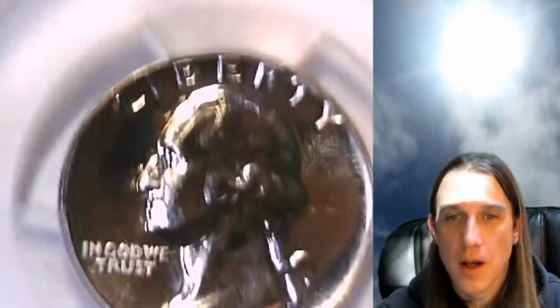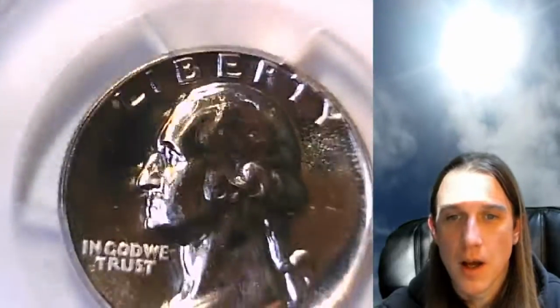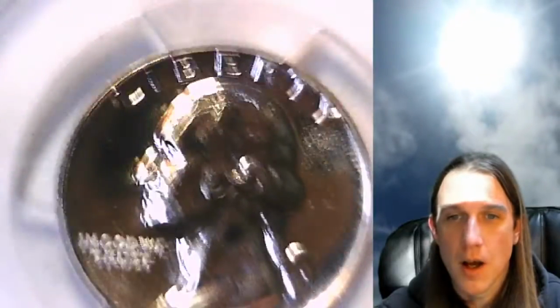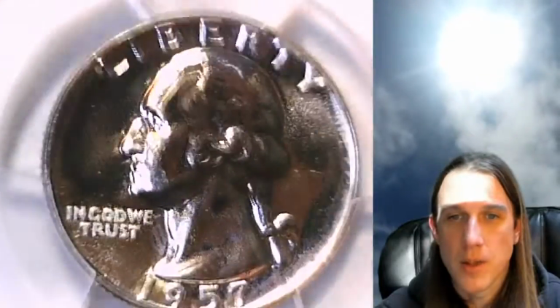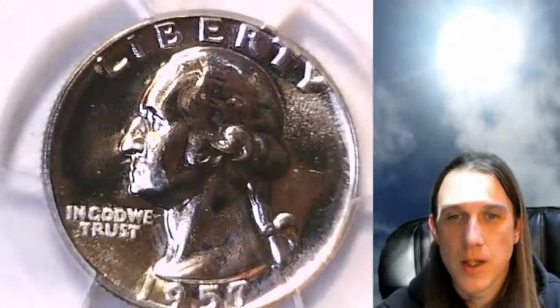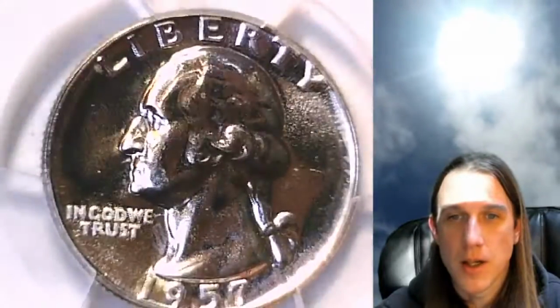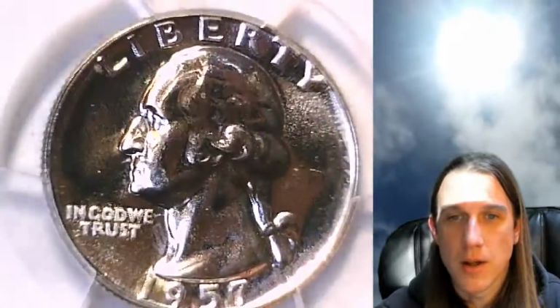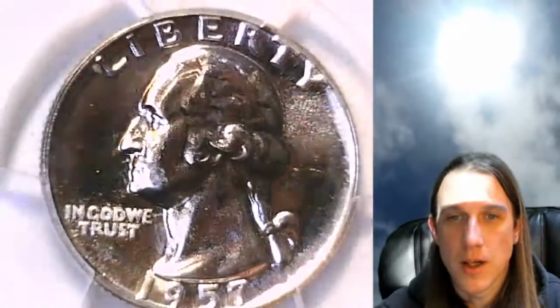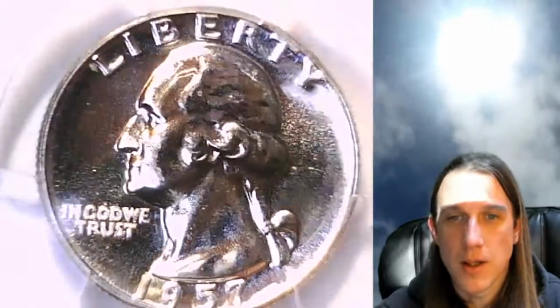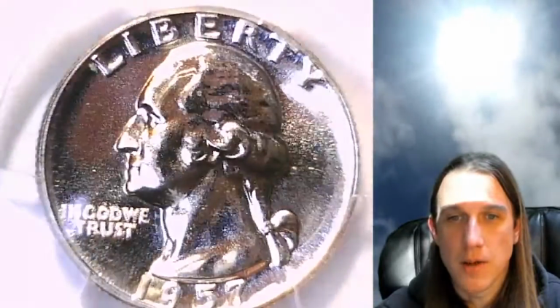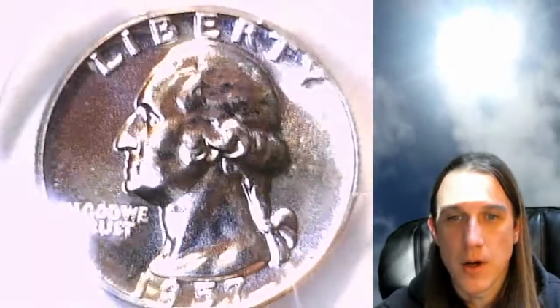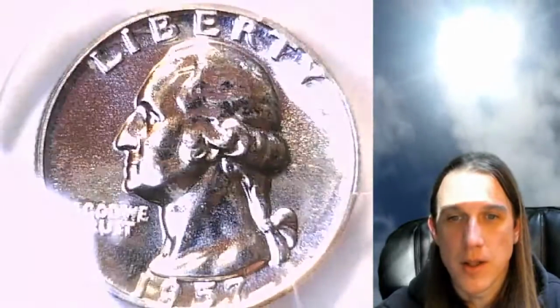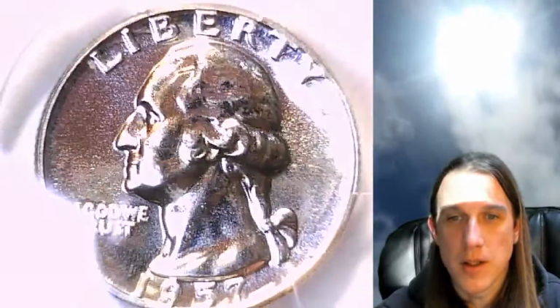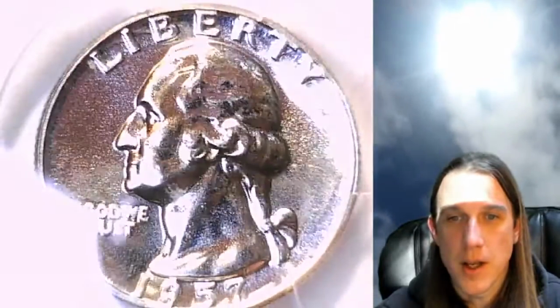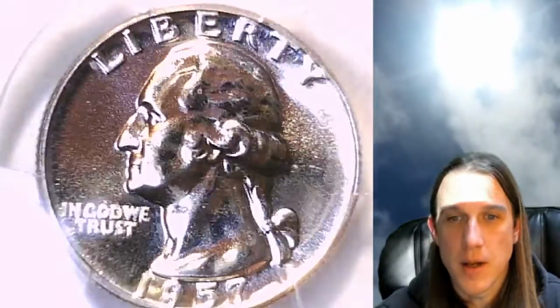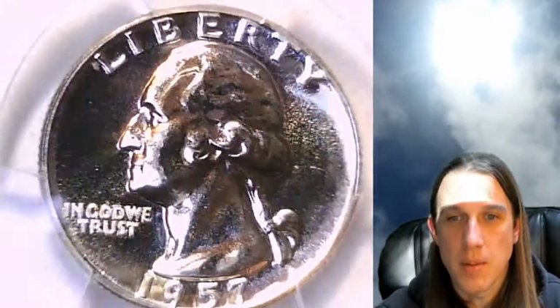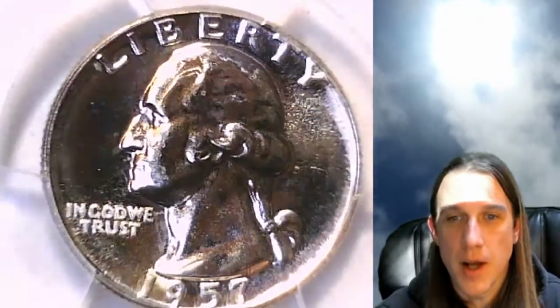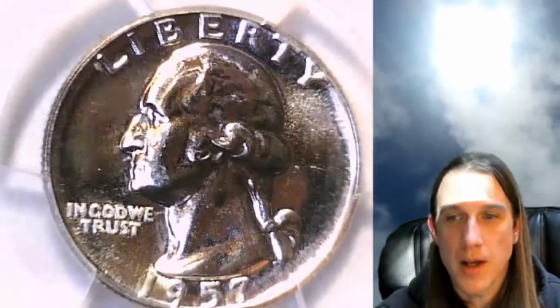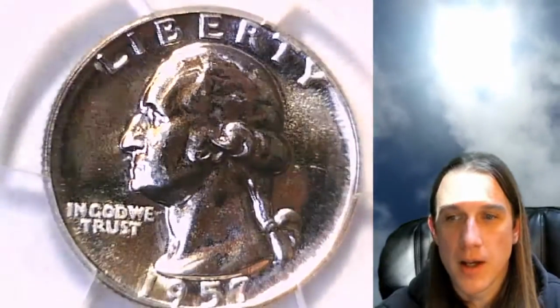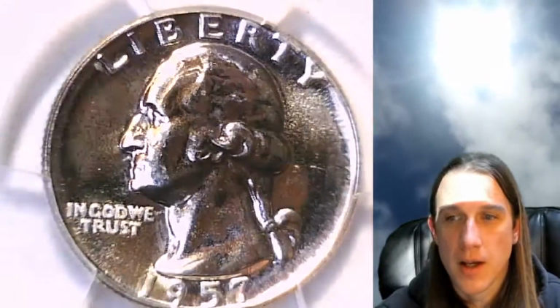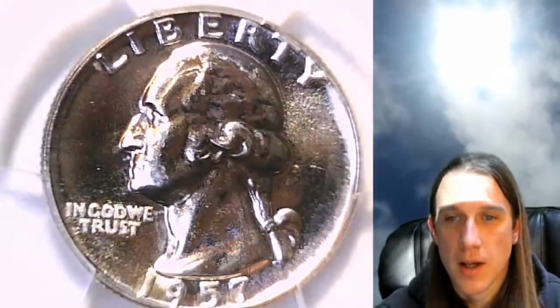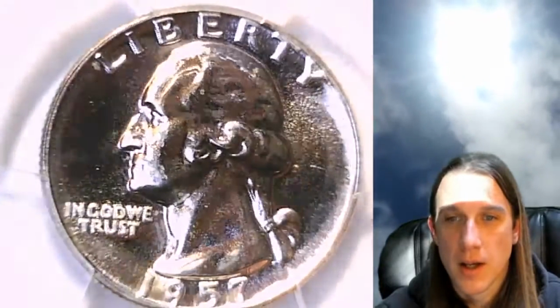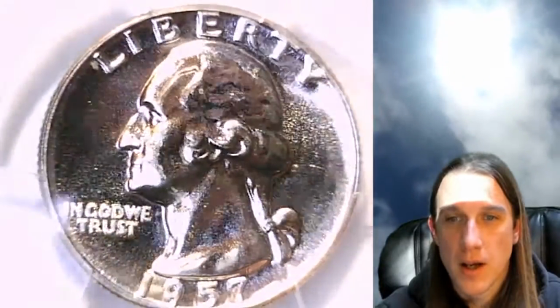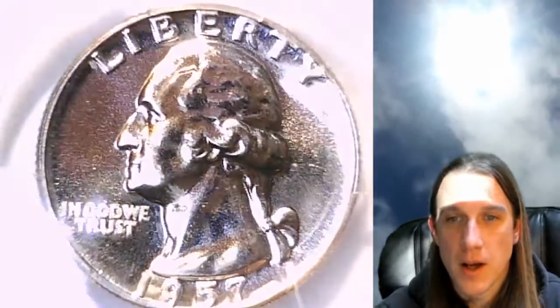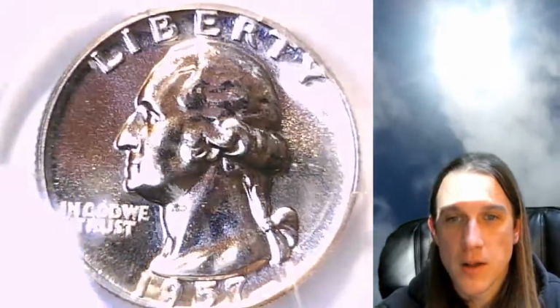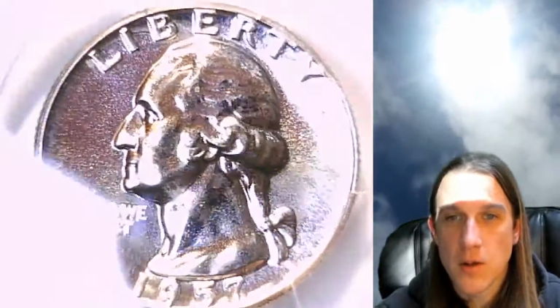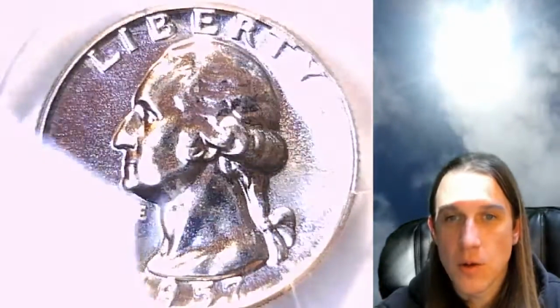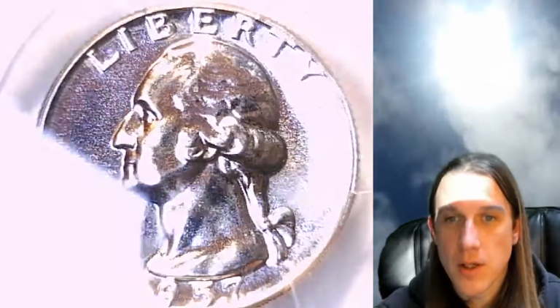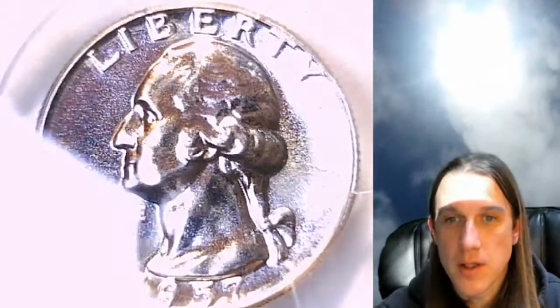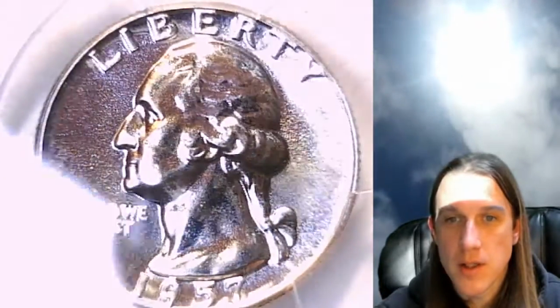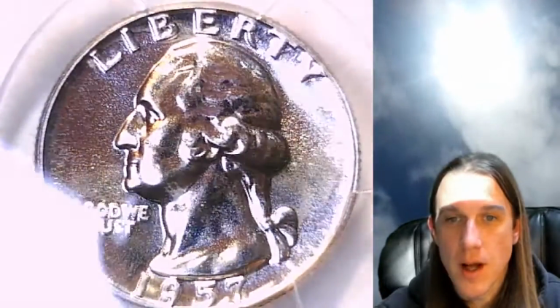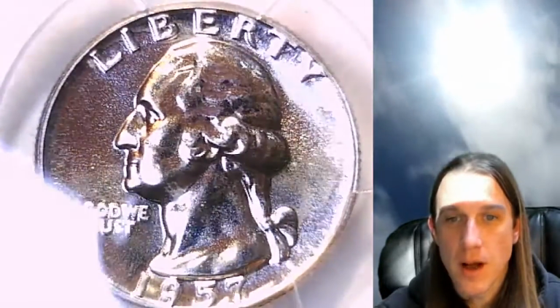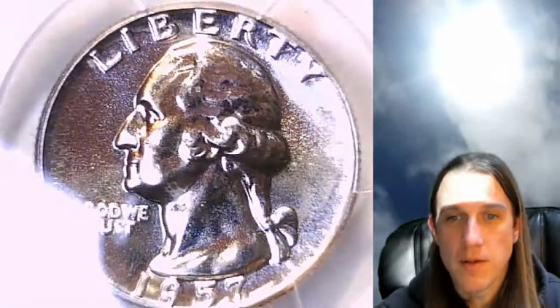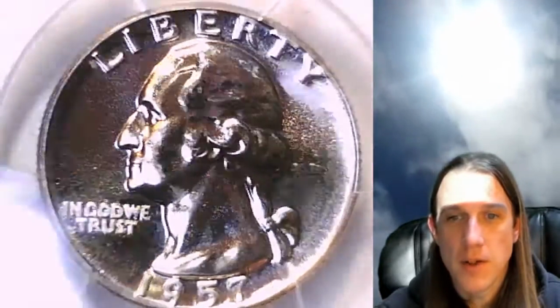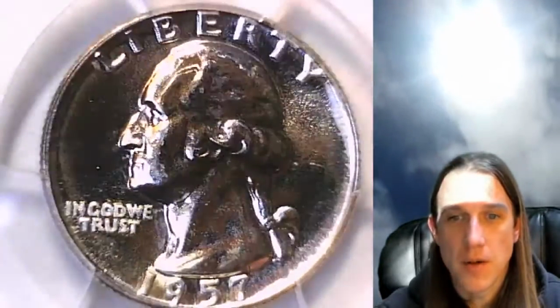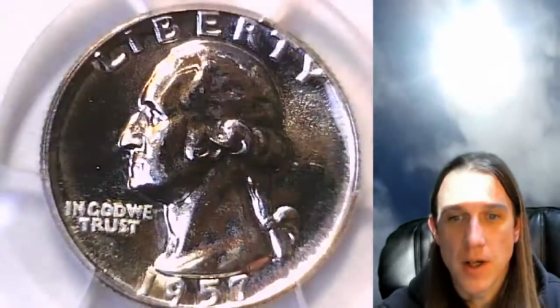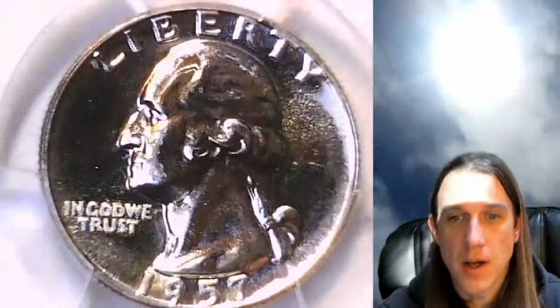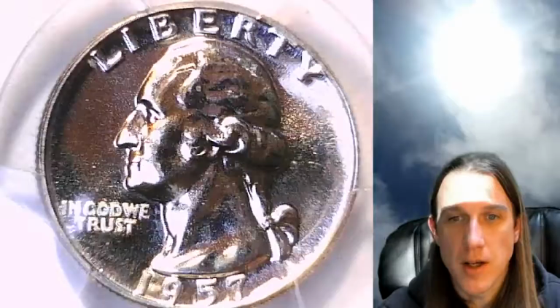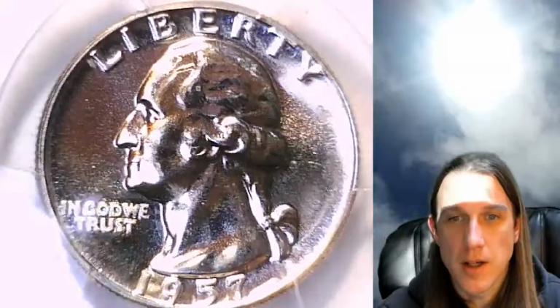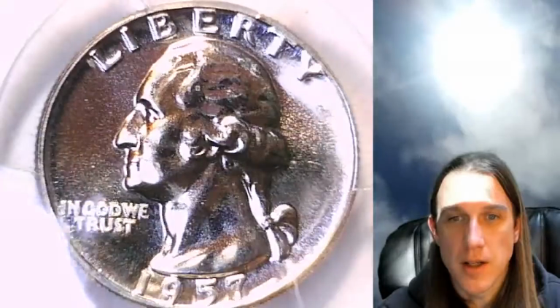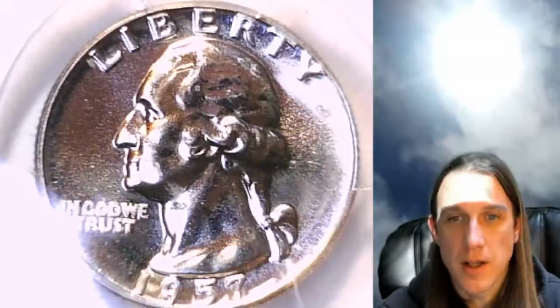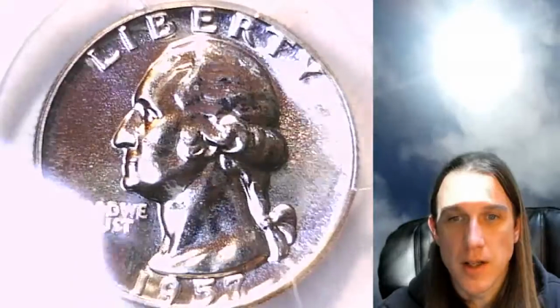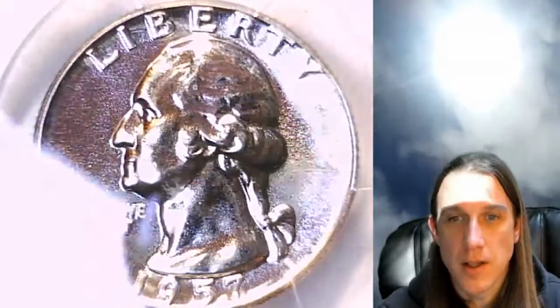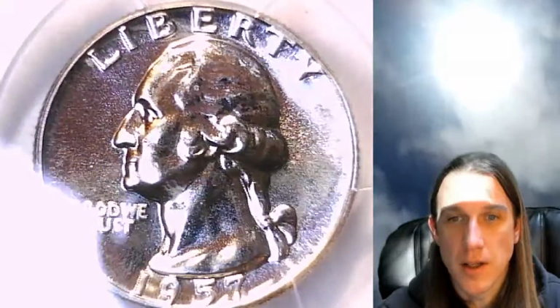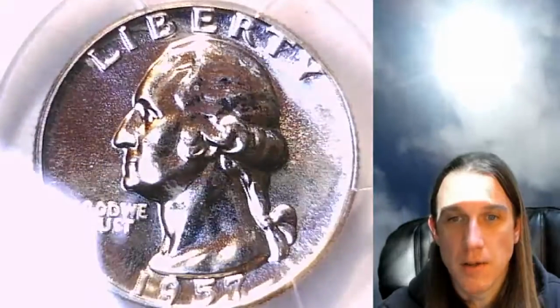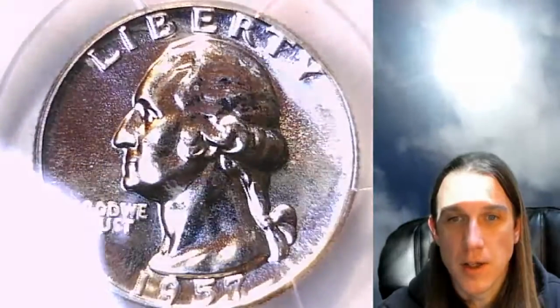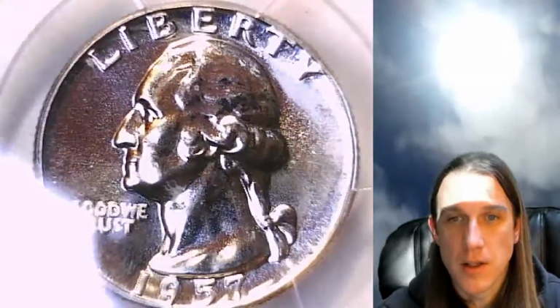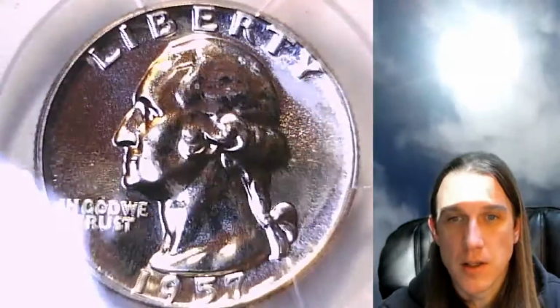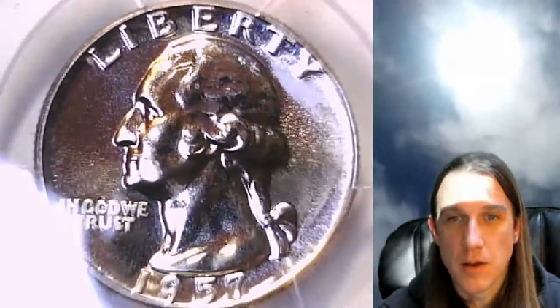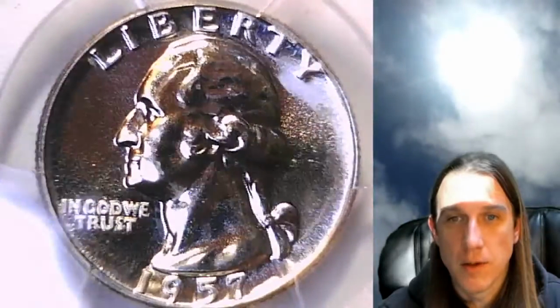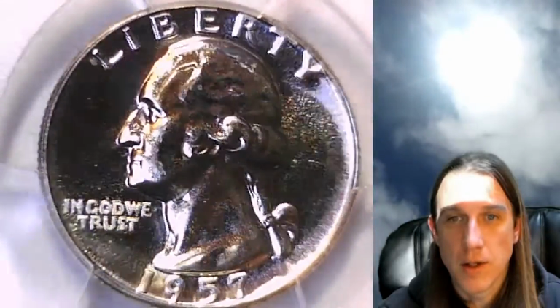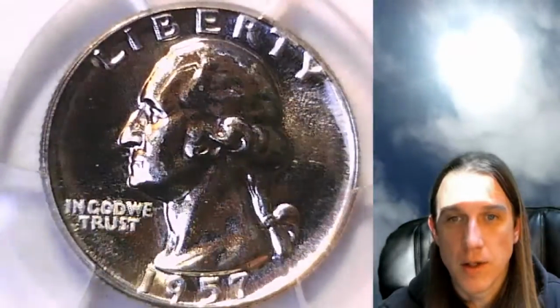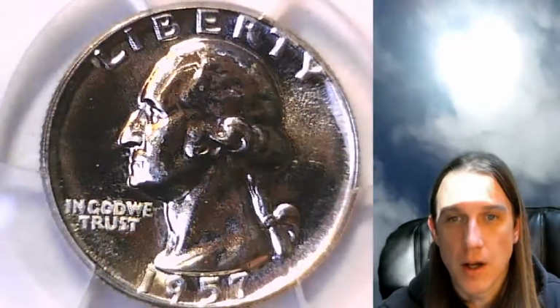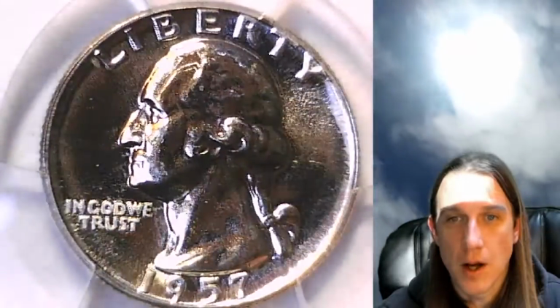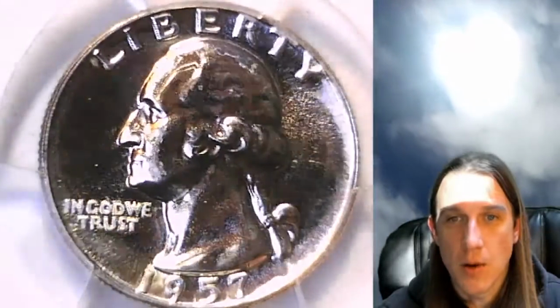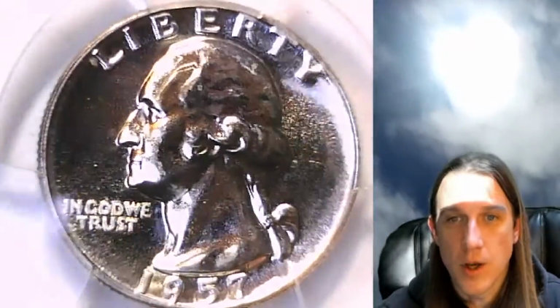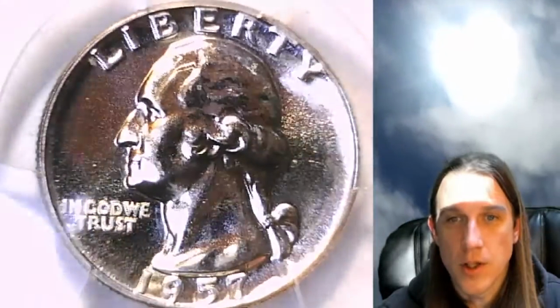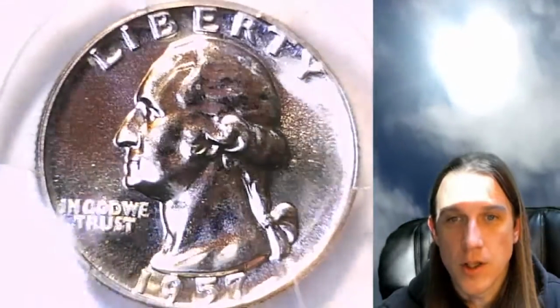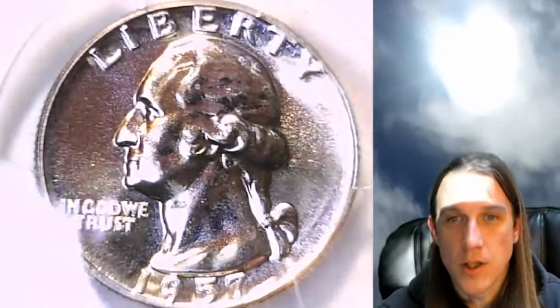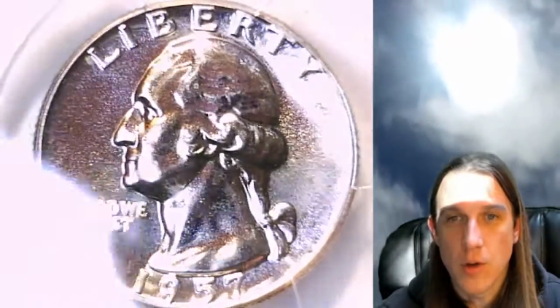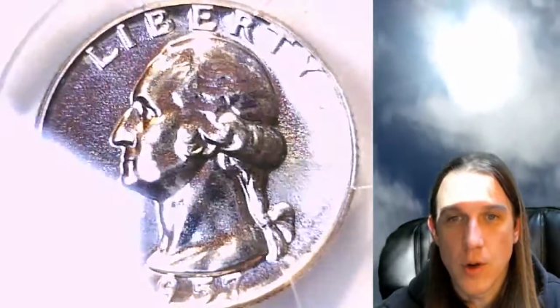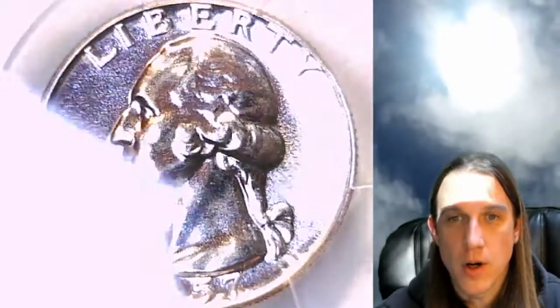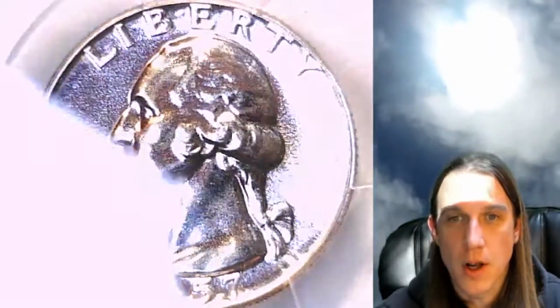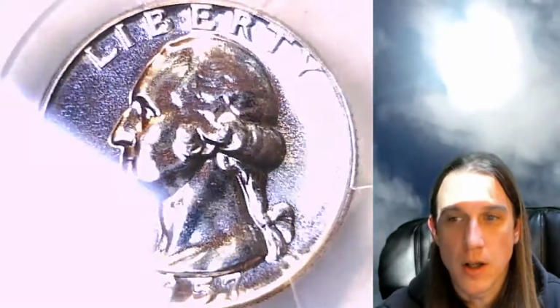We'll take a look at the front and back. This coin does not have toning on it. It's a nice even silver Washington Quarter color.